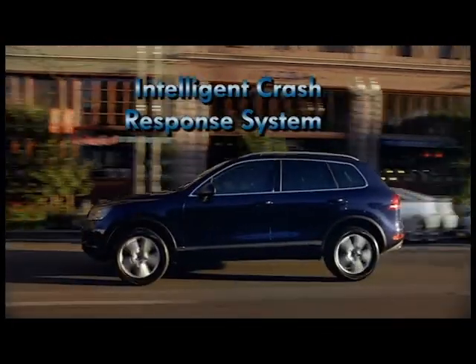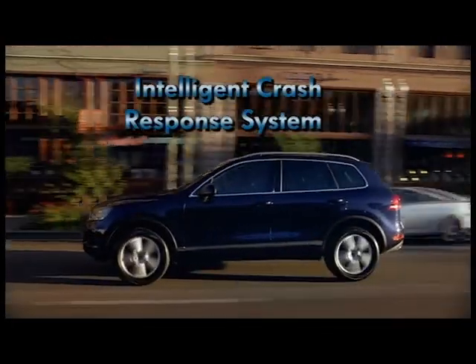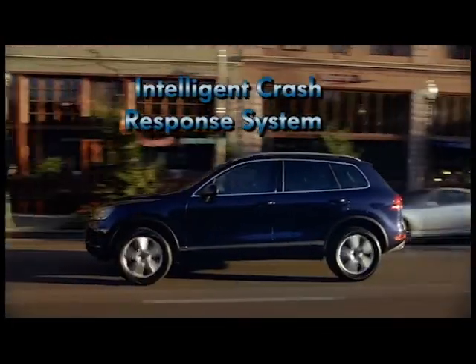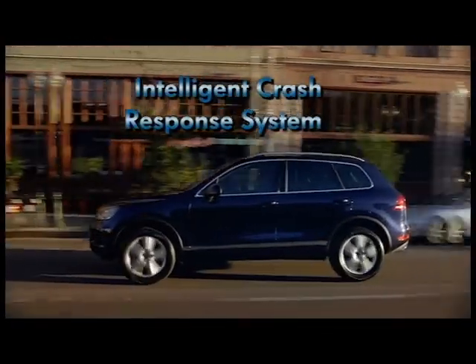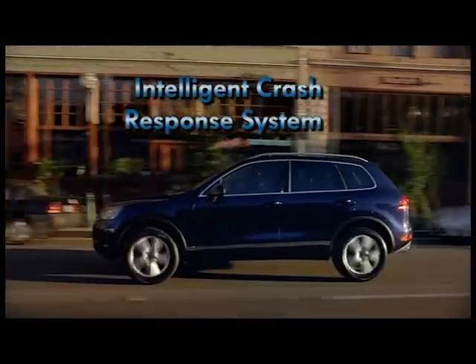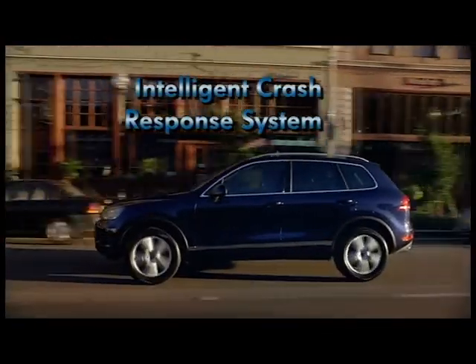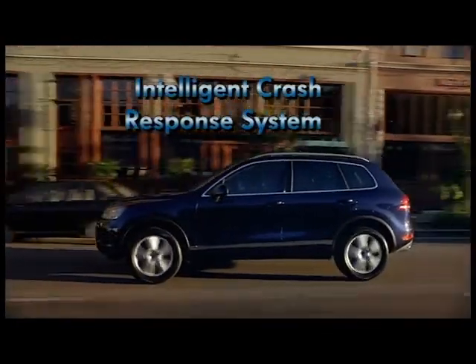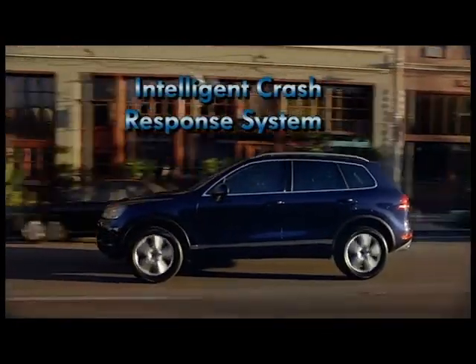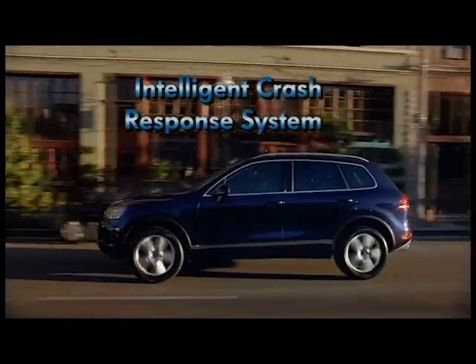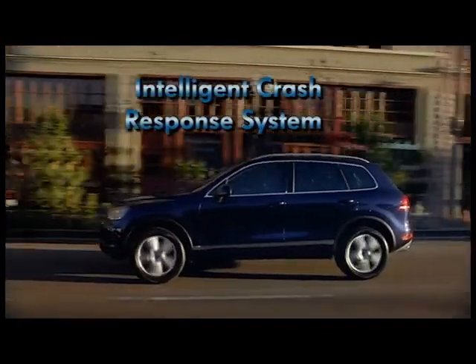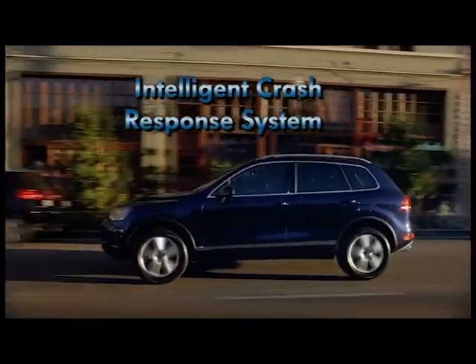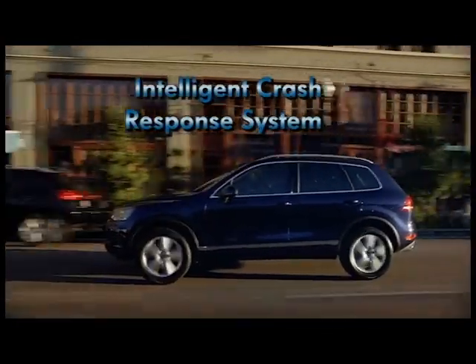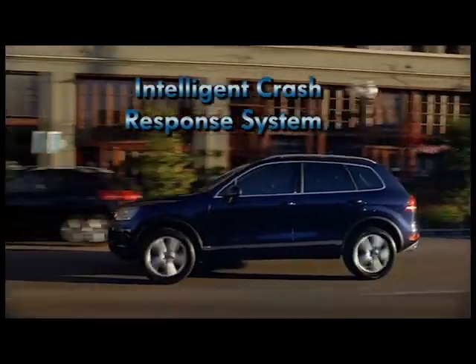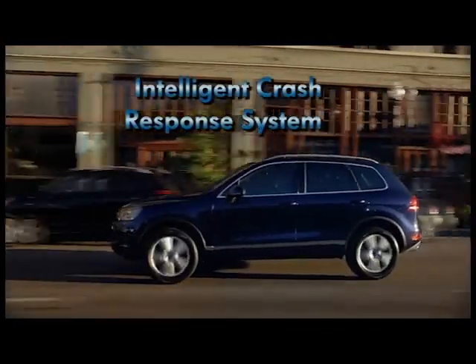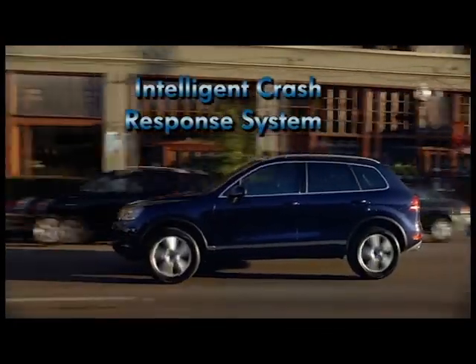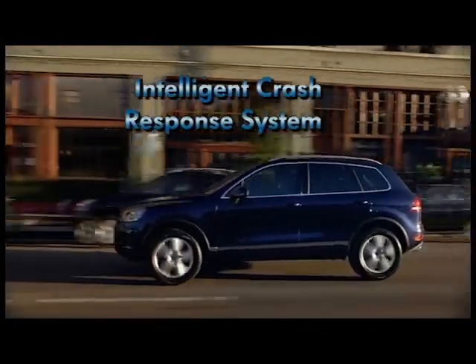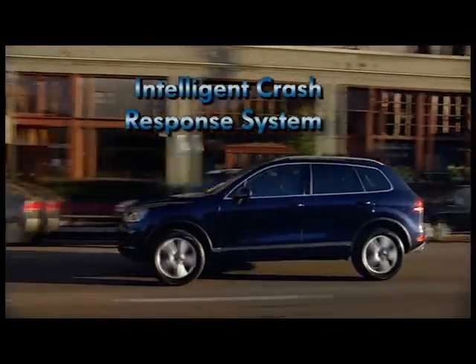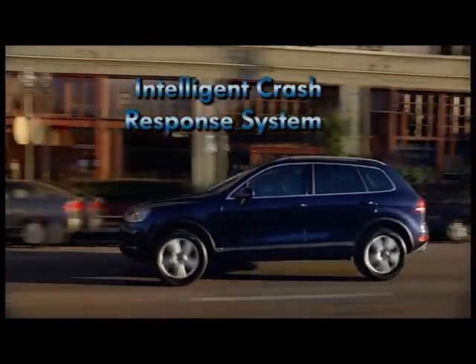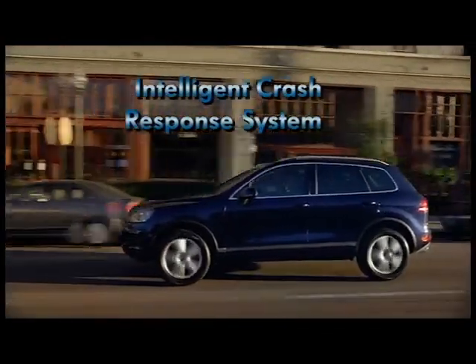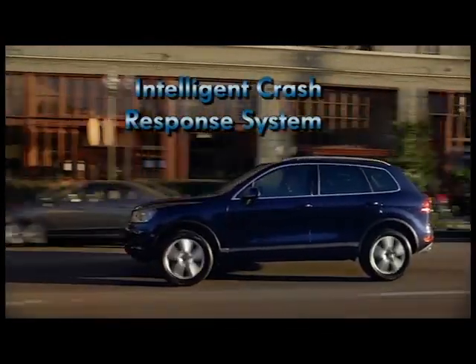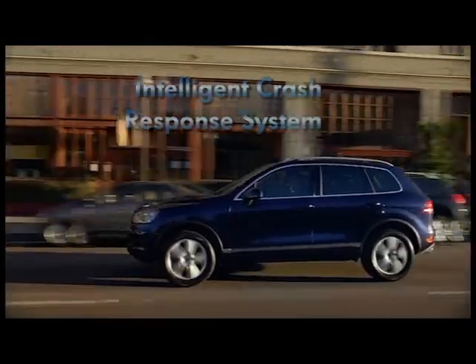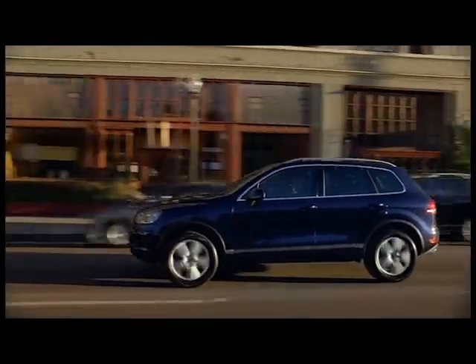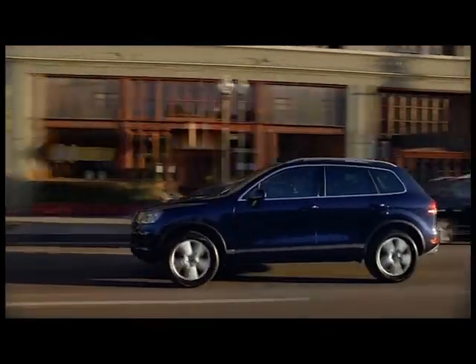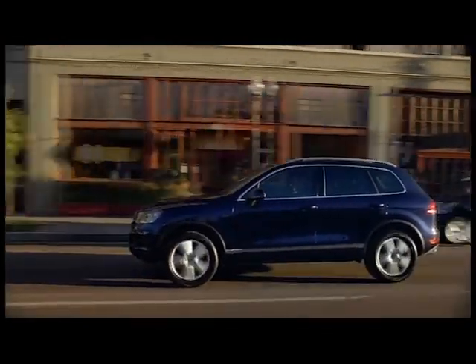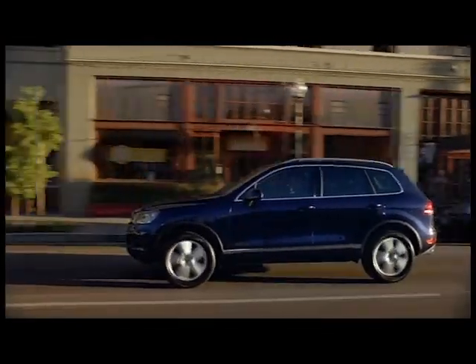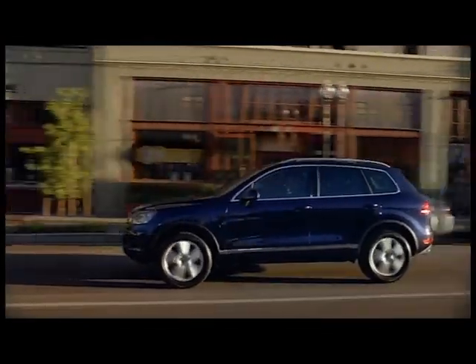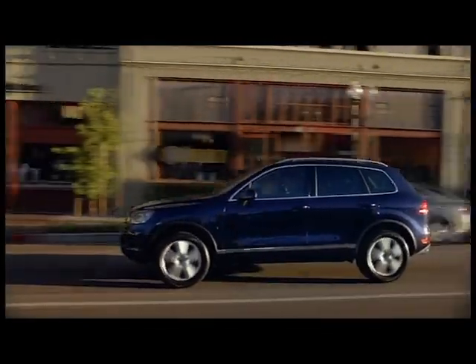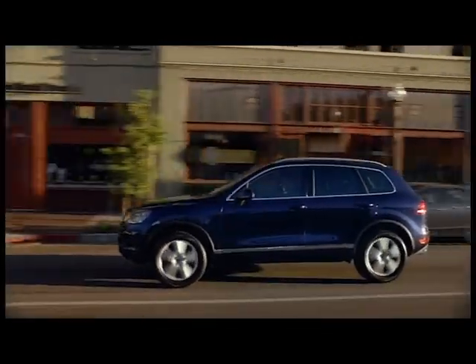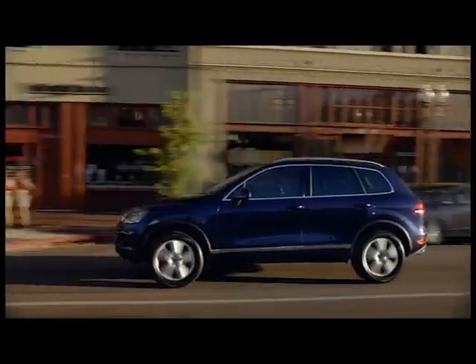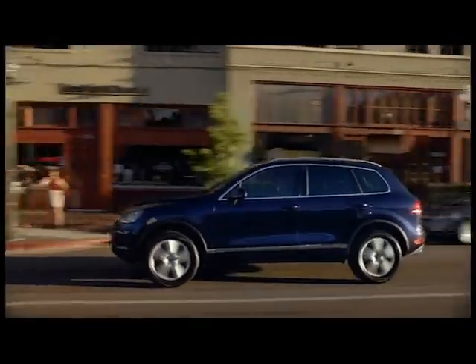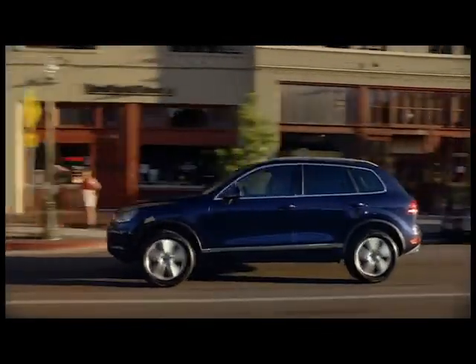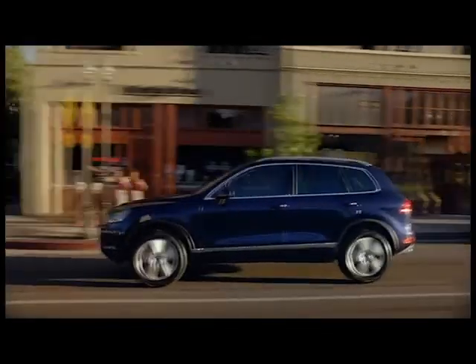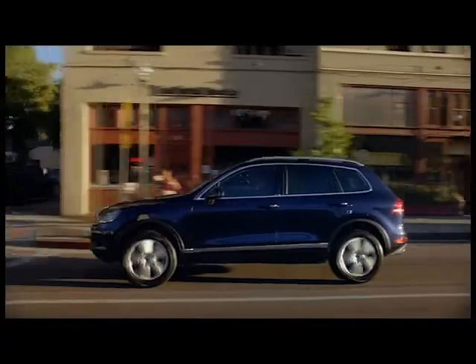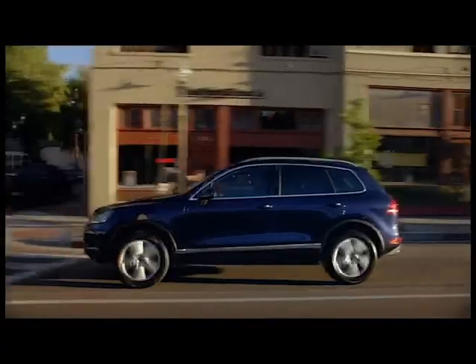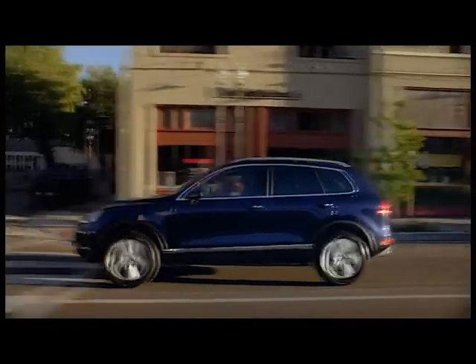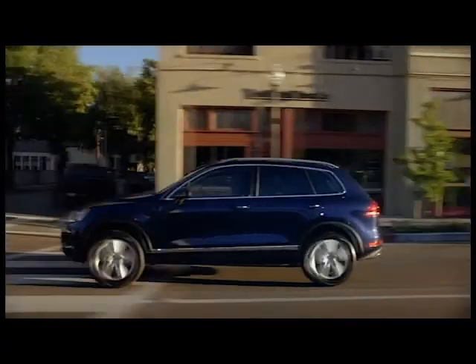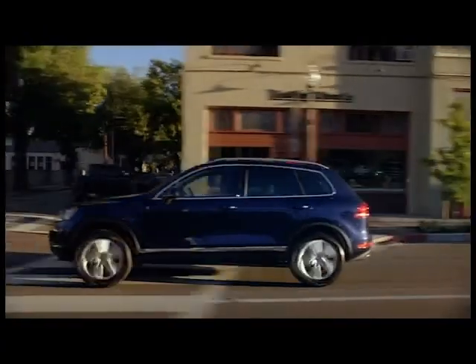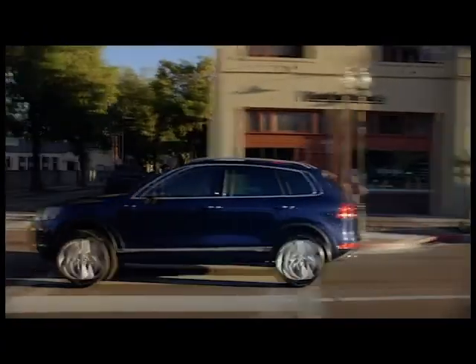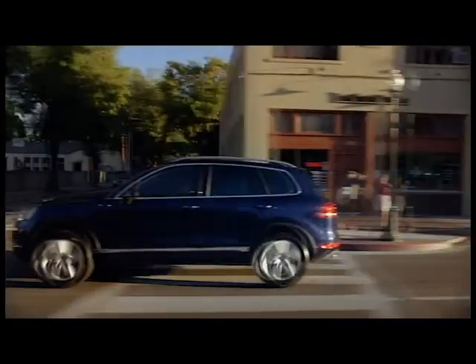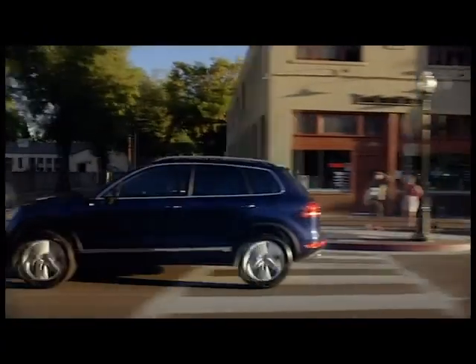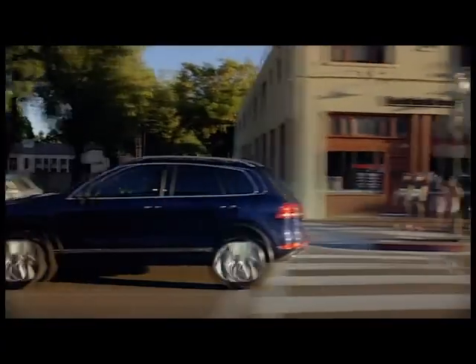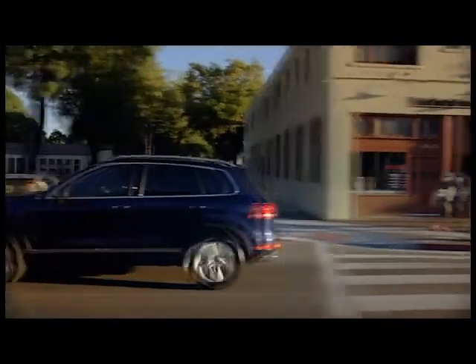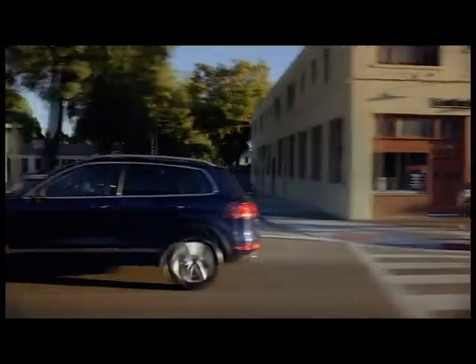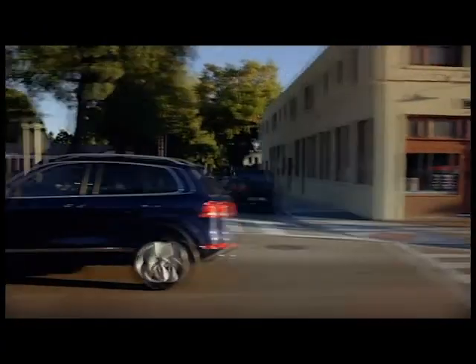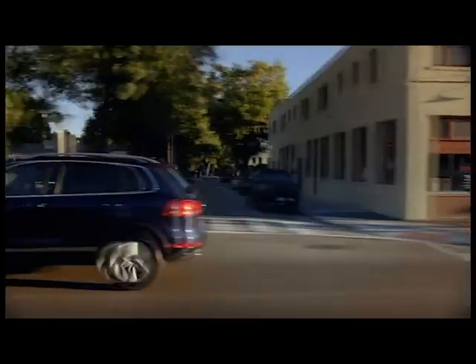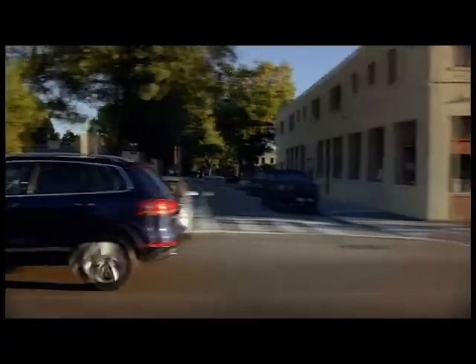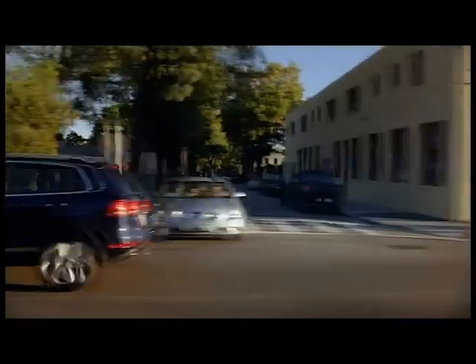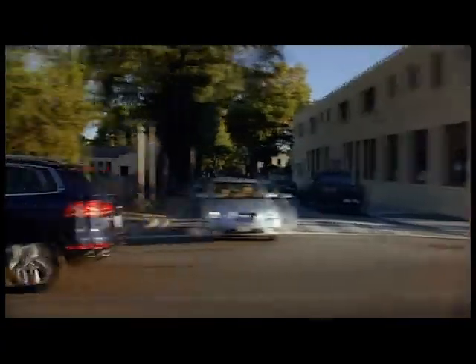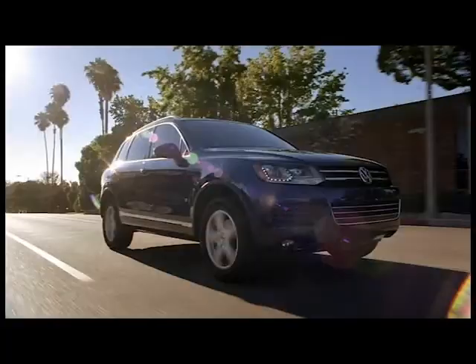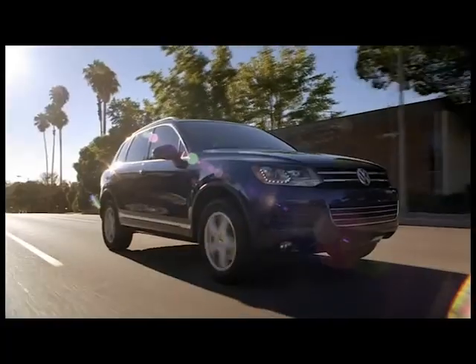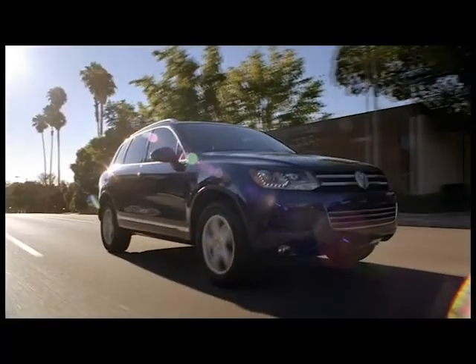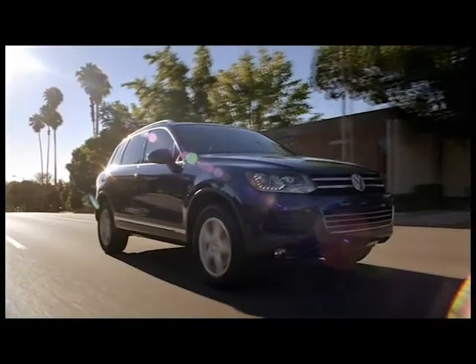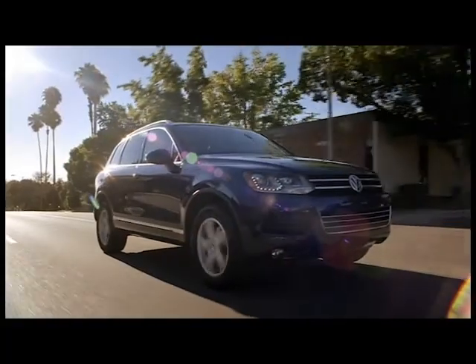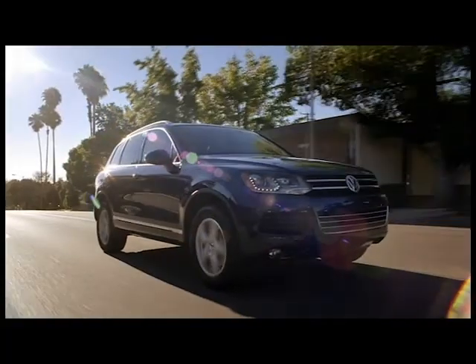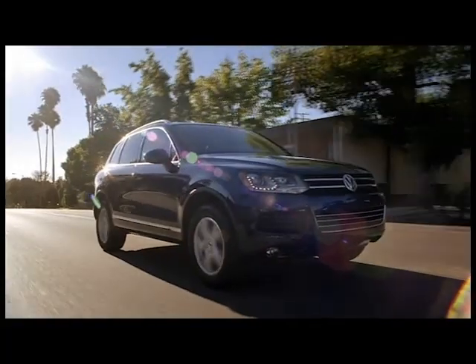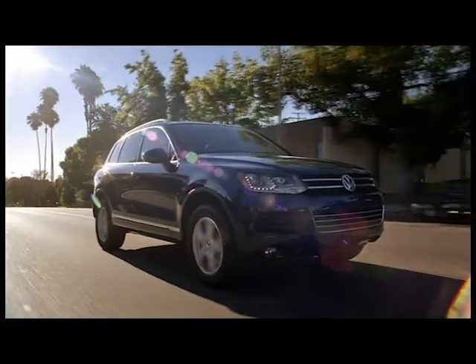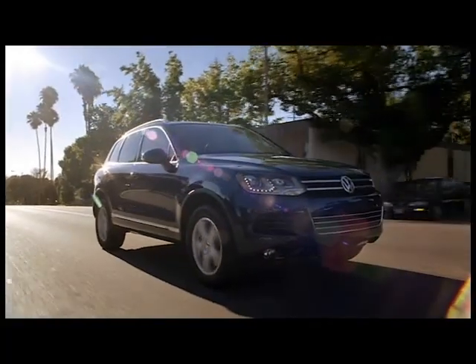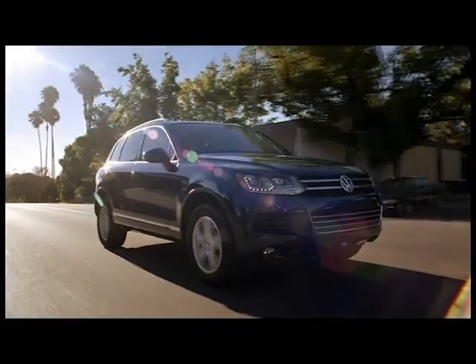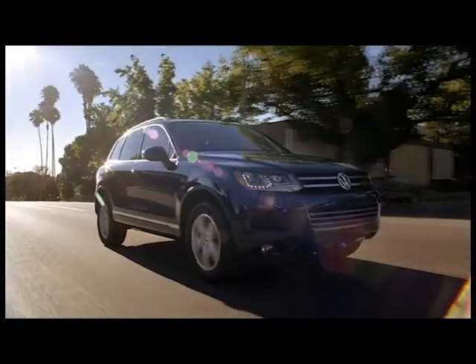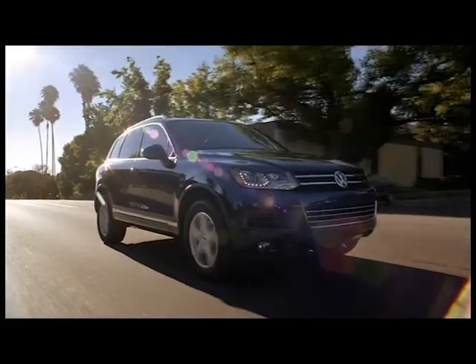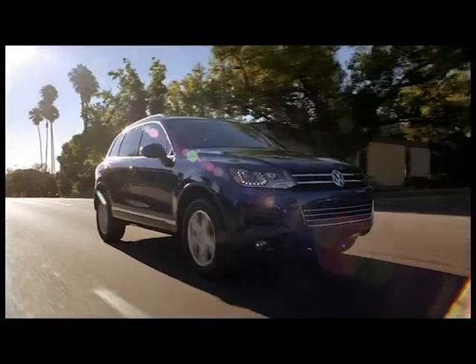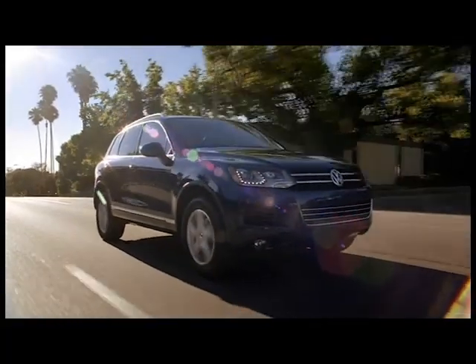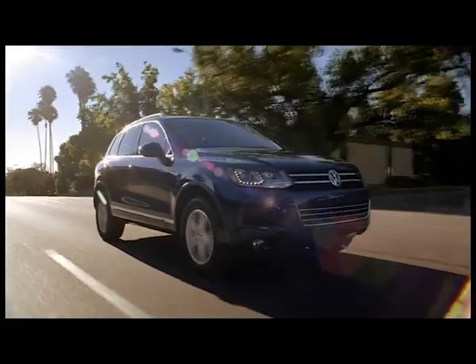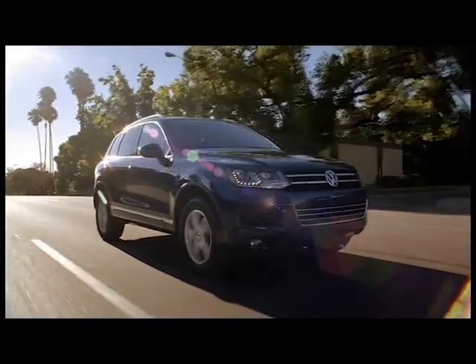Designed to keep you out of harm's way, the Touareg integrates impact absorbing elements in the front structure. So, in other words, it's got your front.